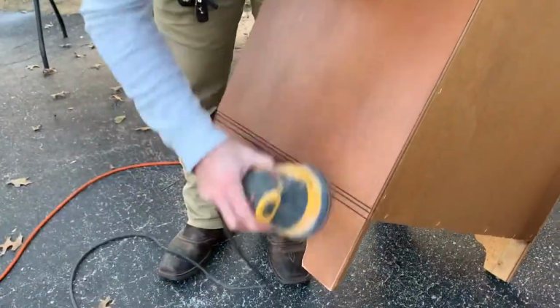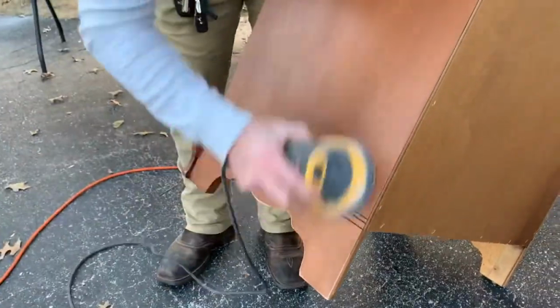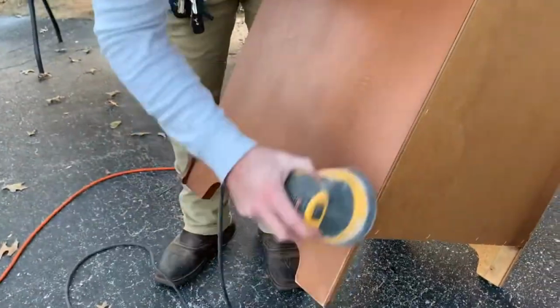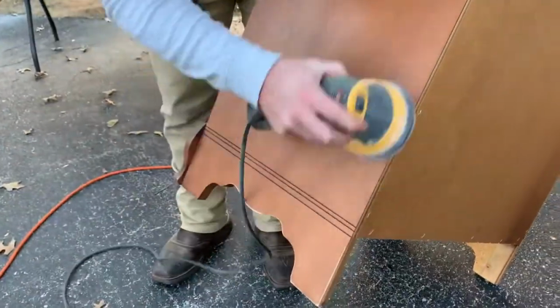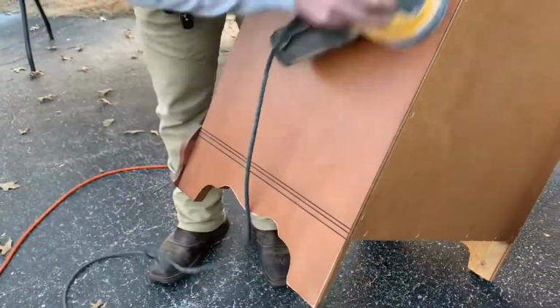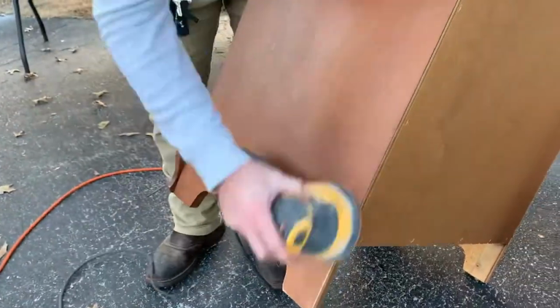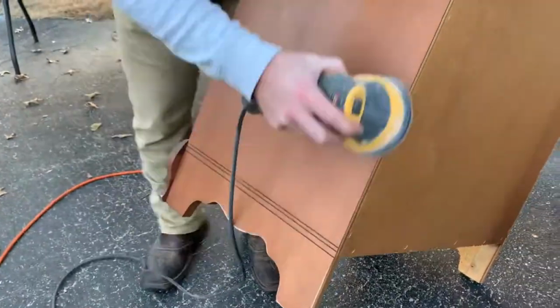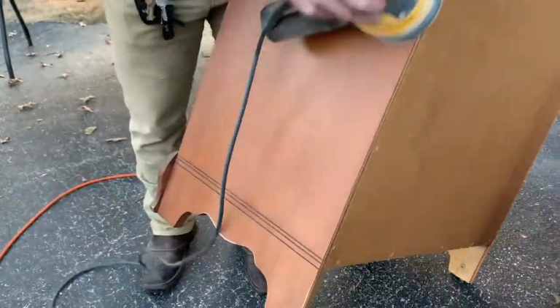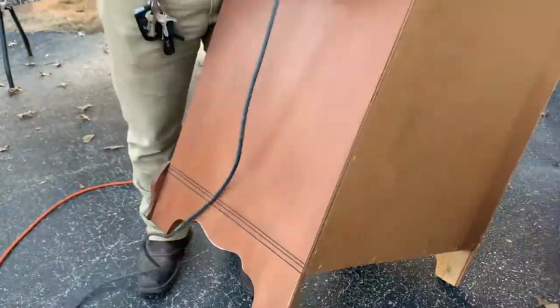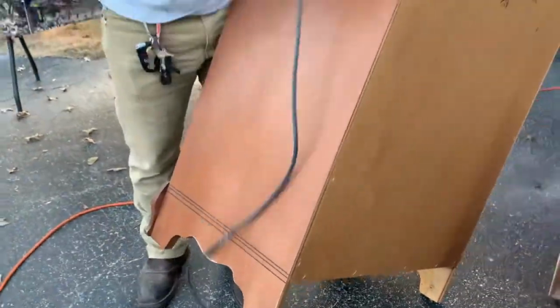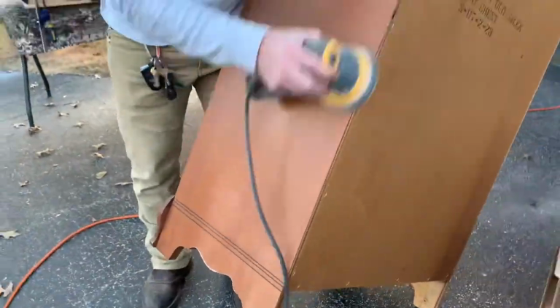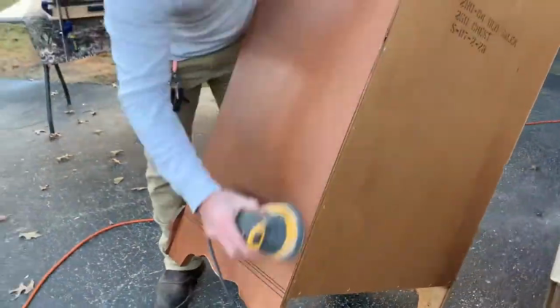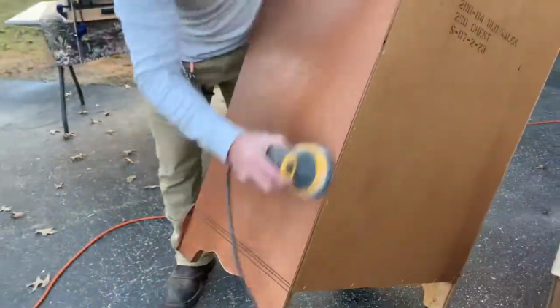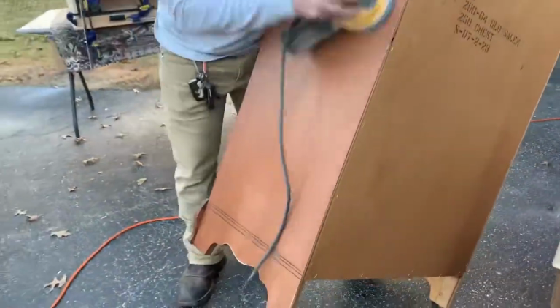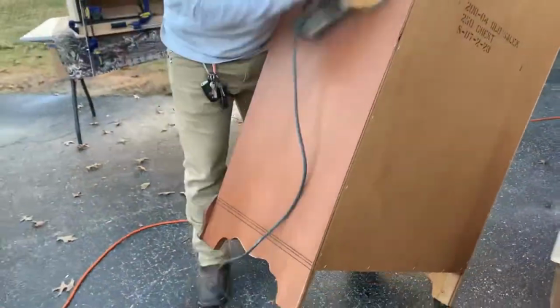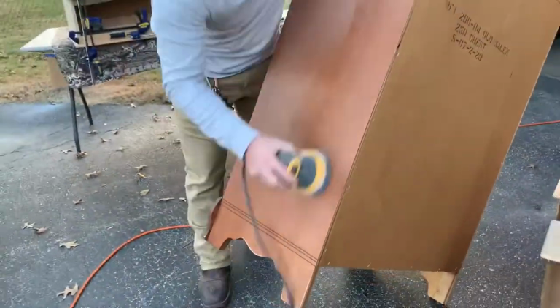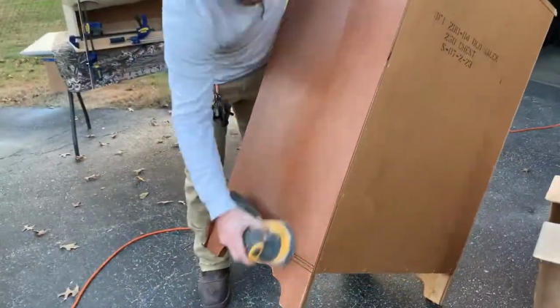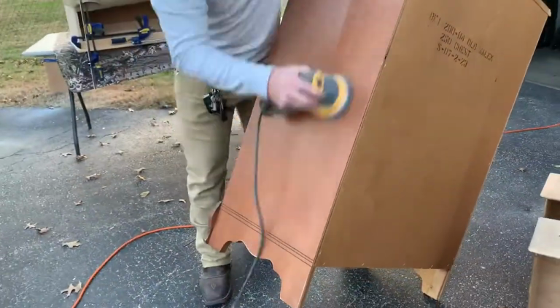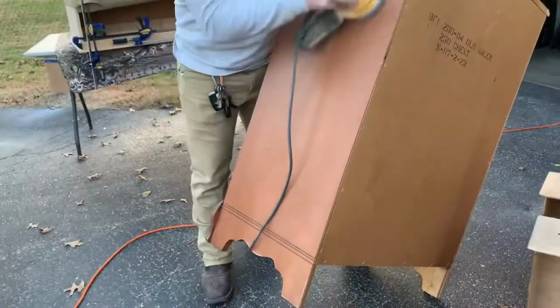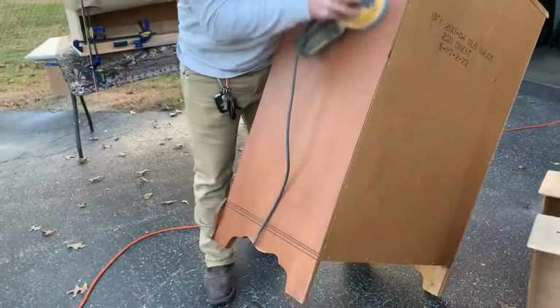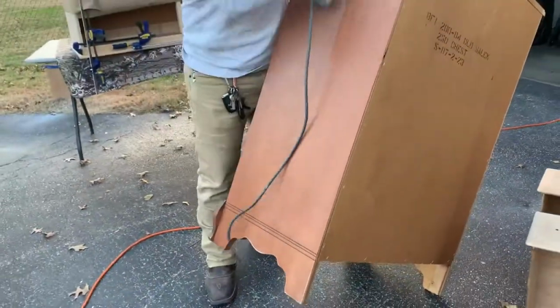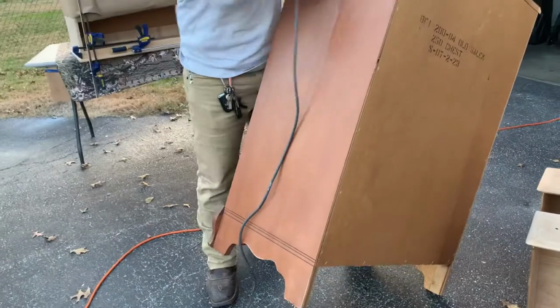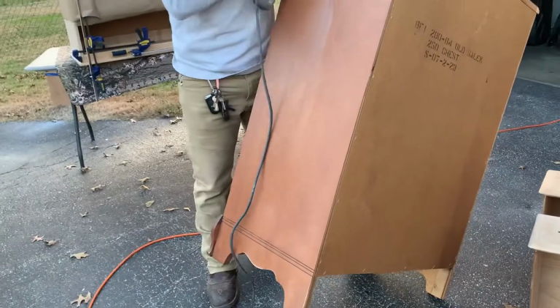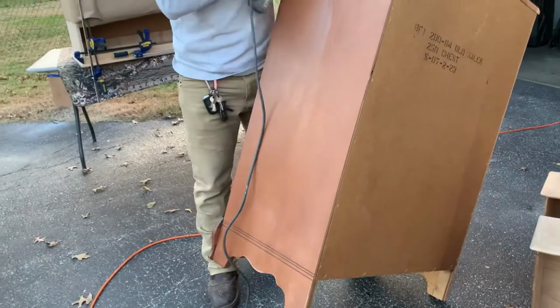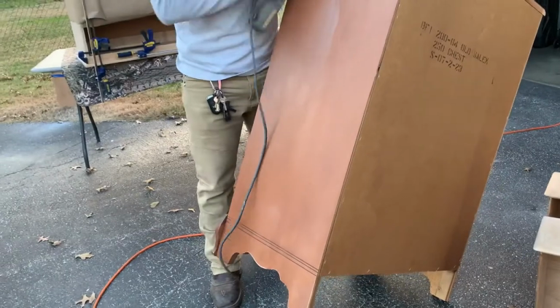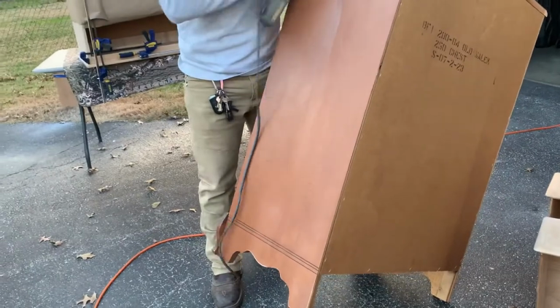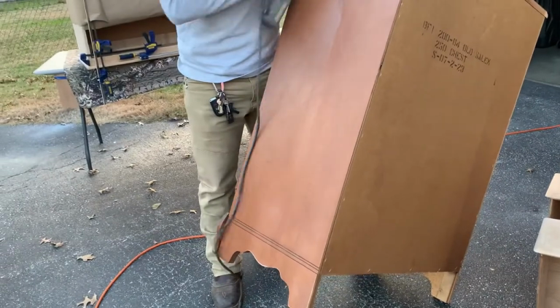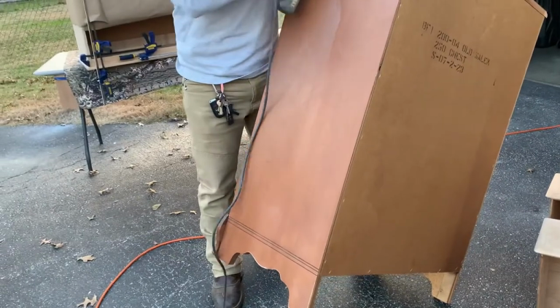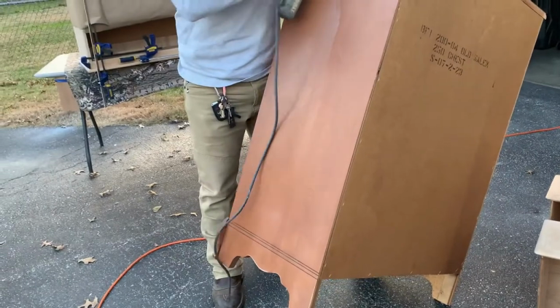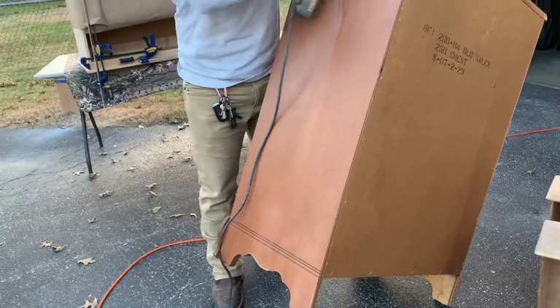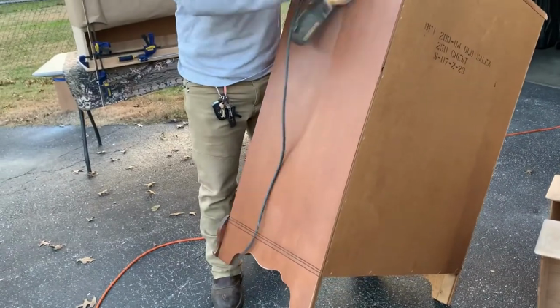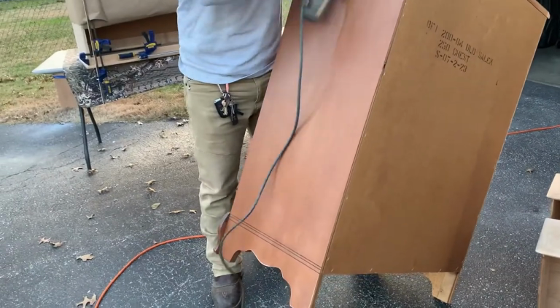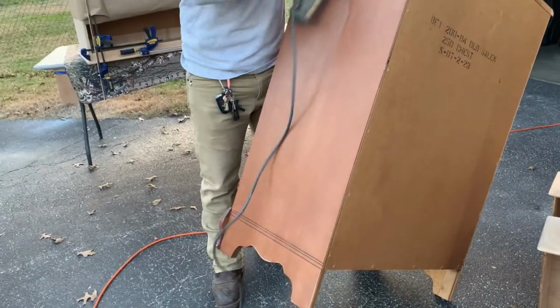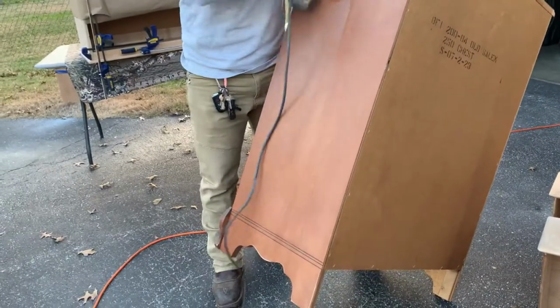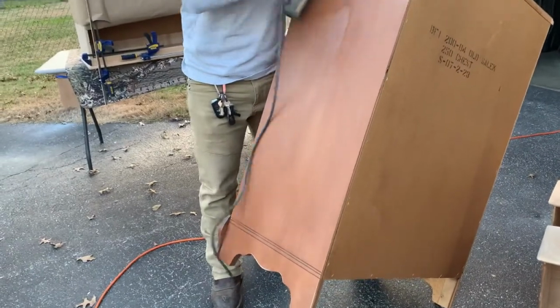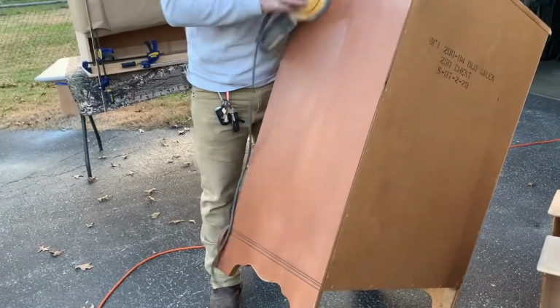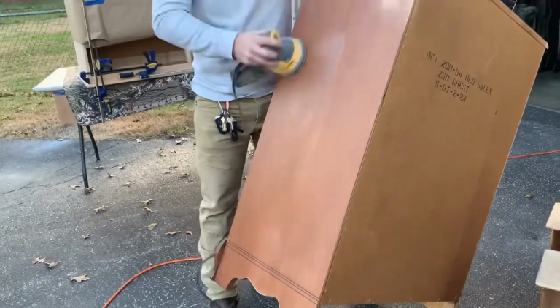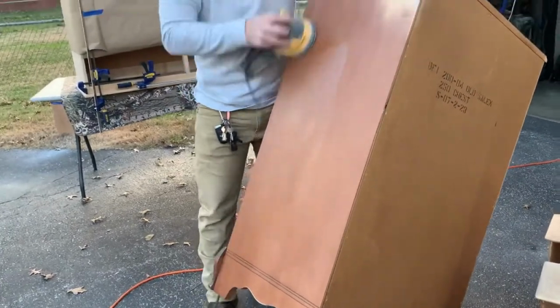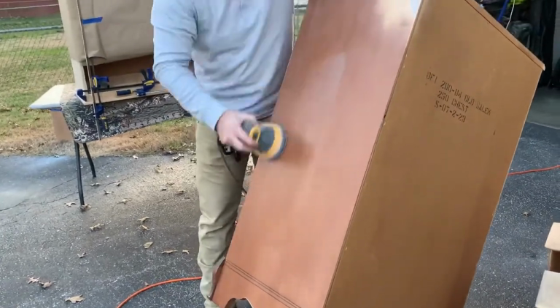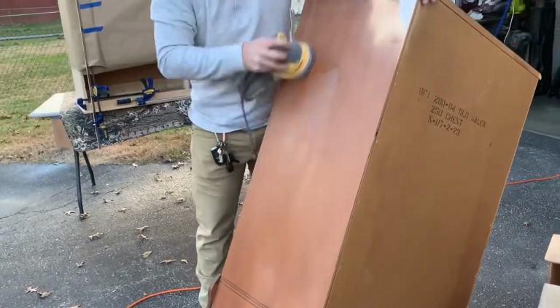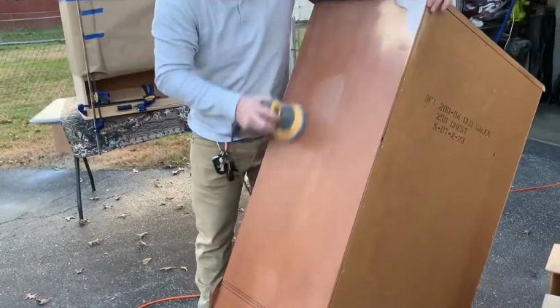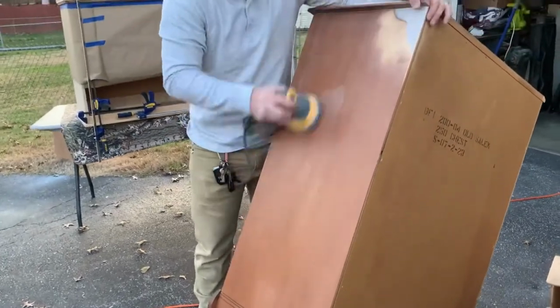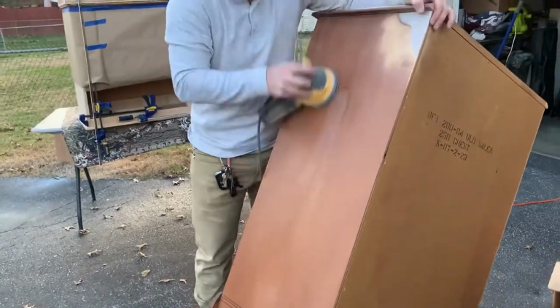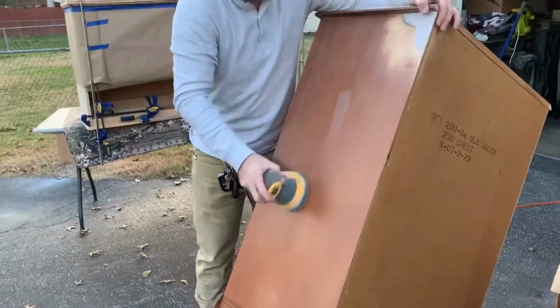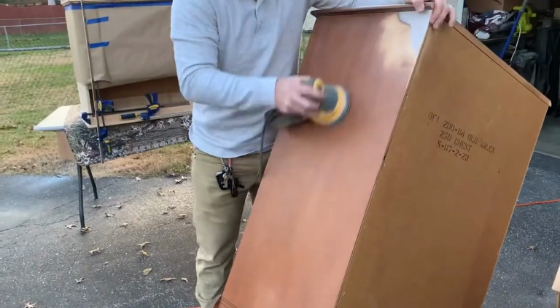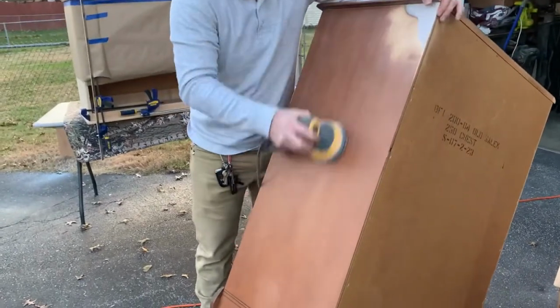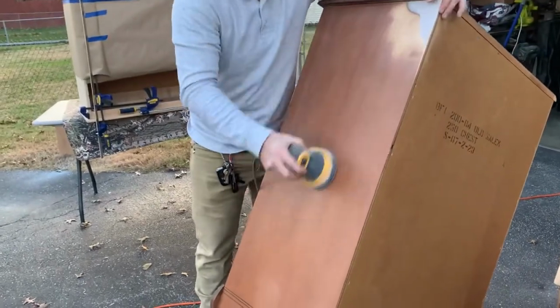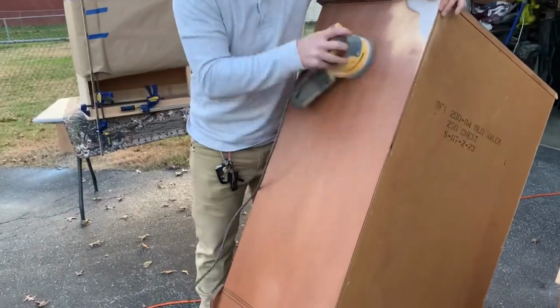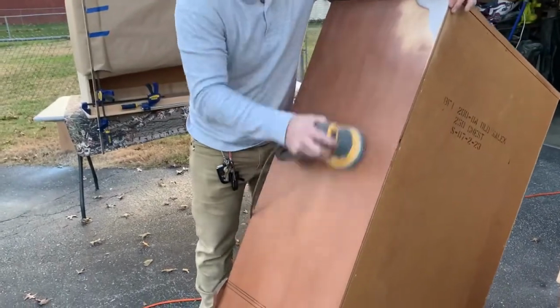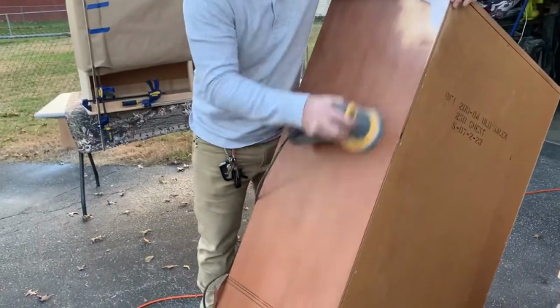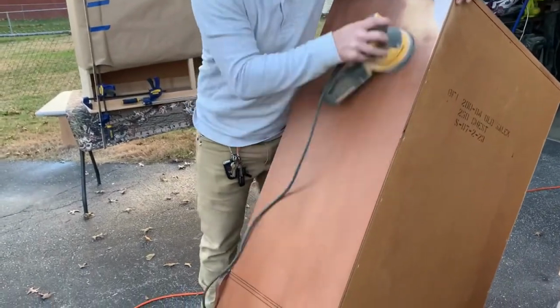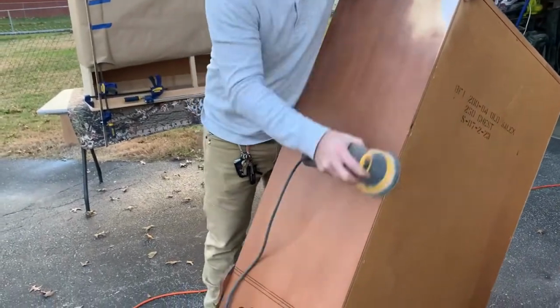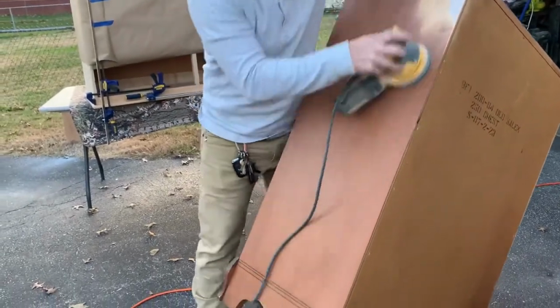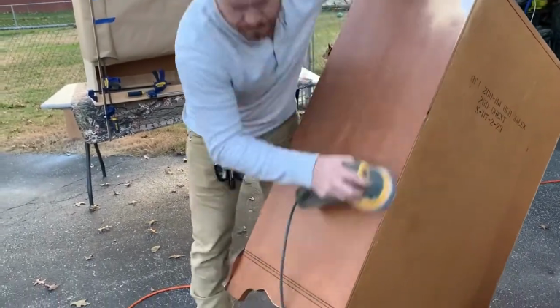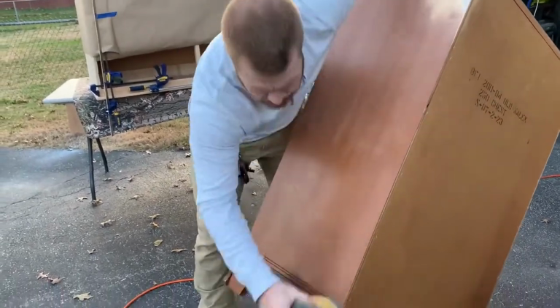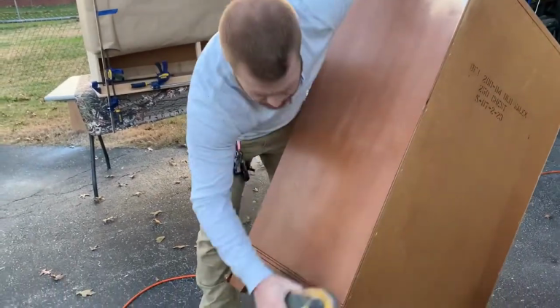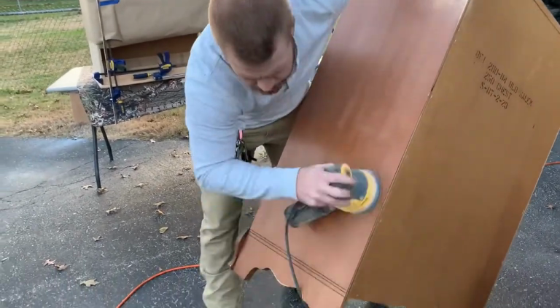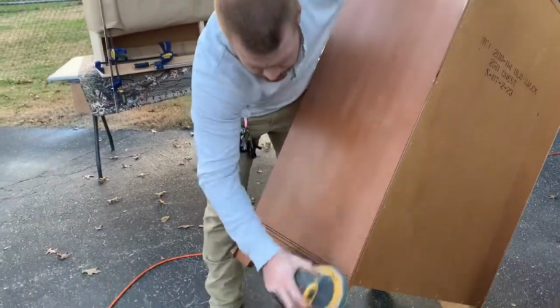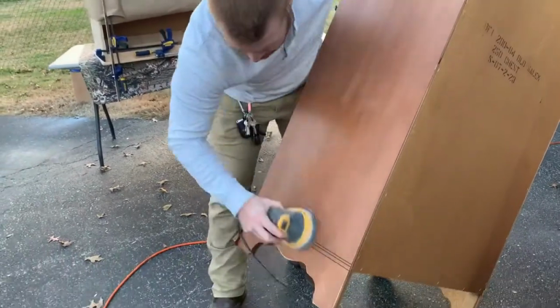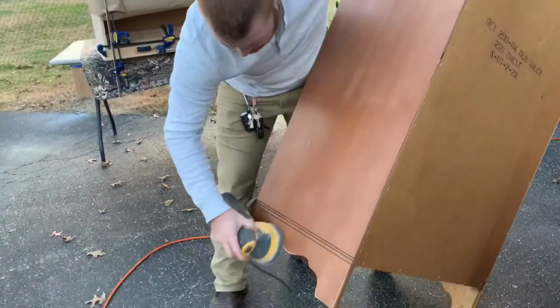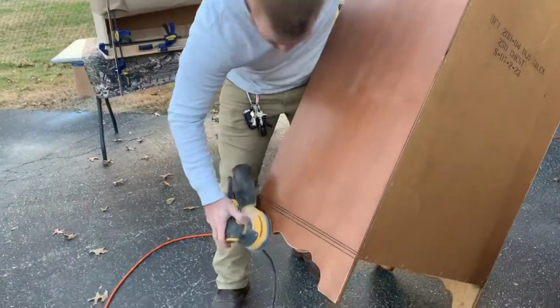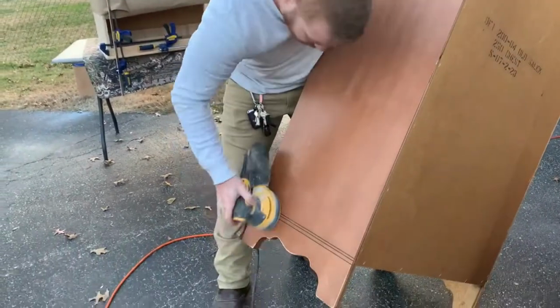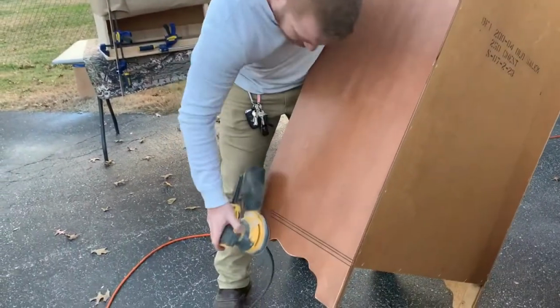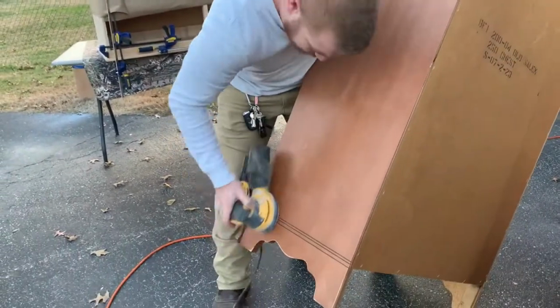We gave the entire piece a good scuff sand using 120 grit sandpaper to get the surface prepped for paint.